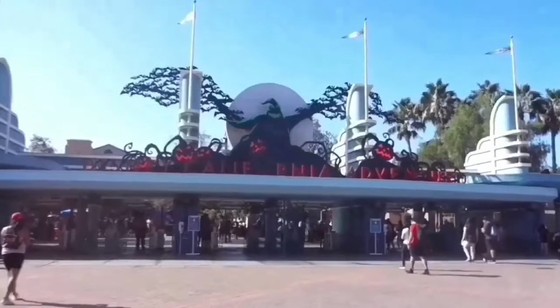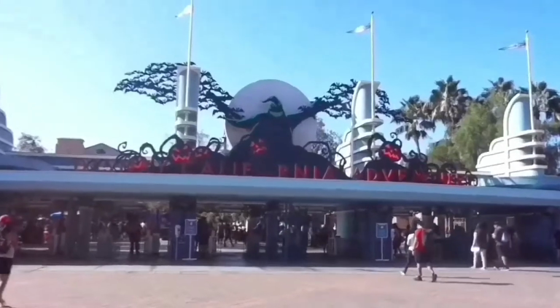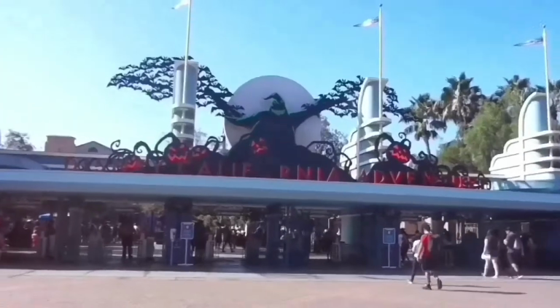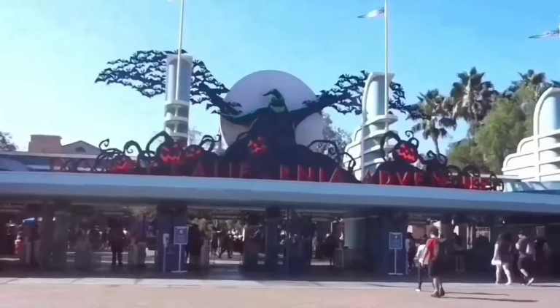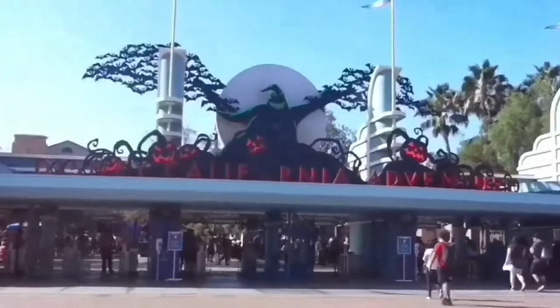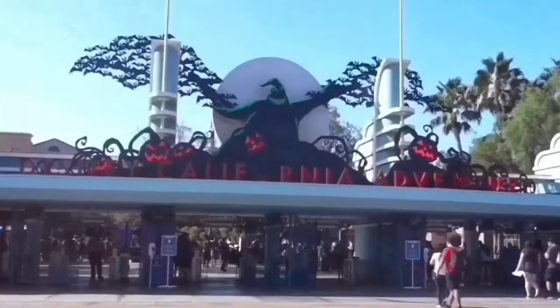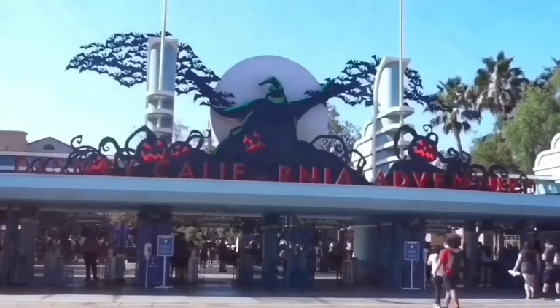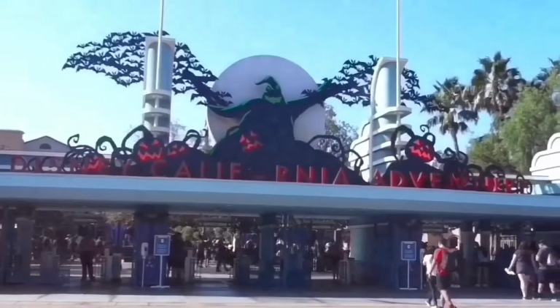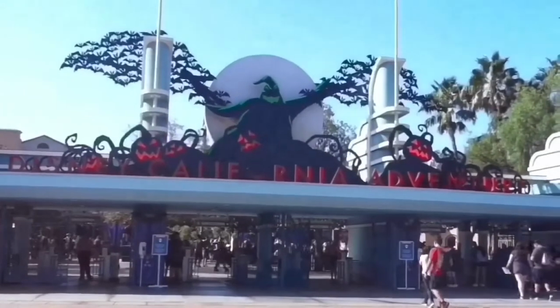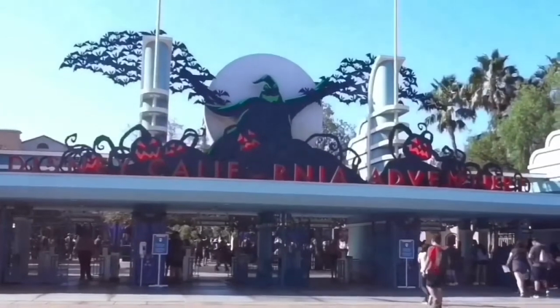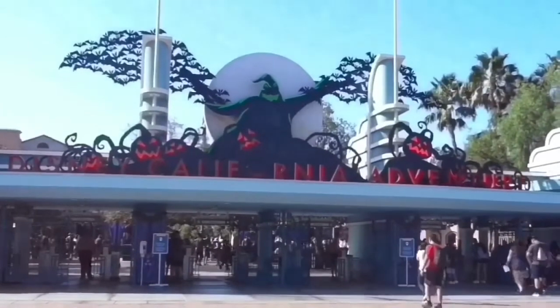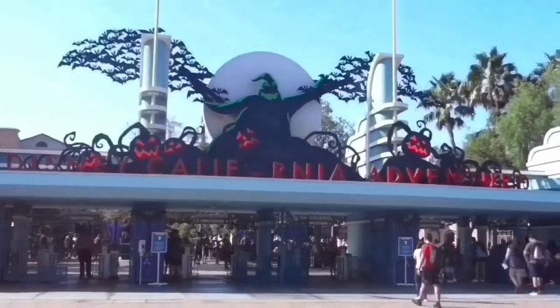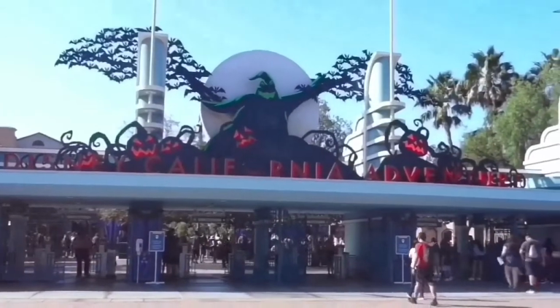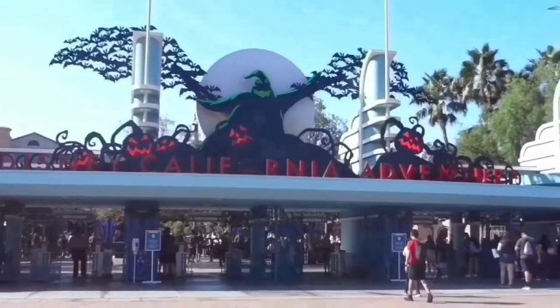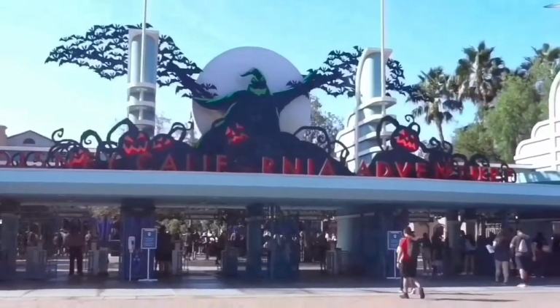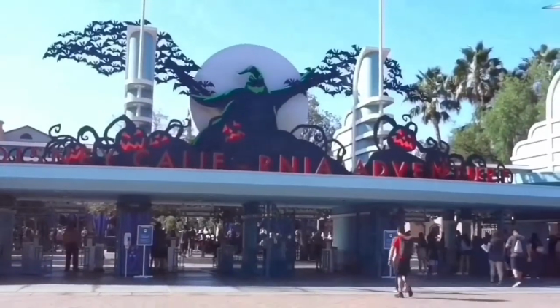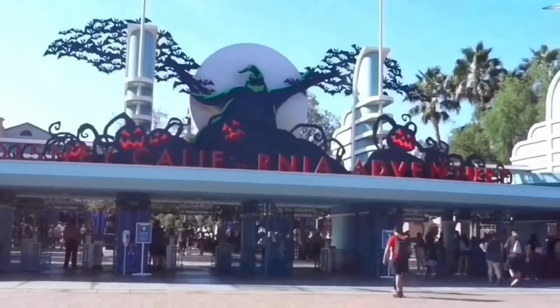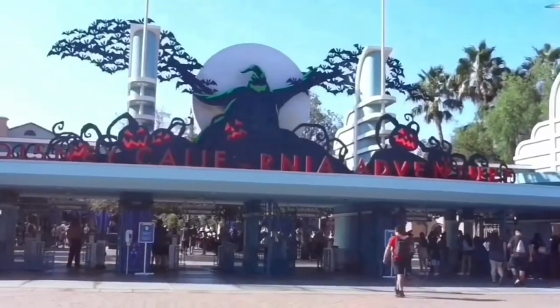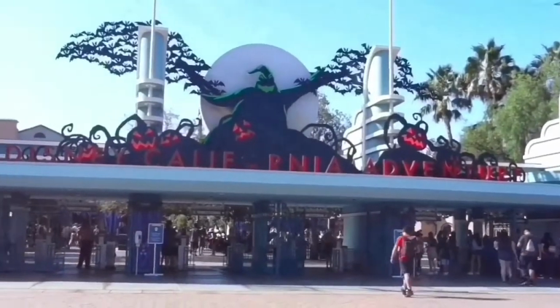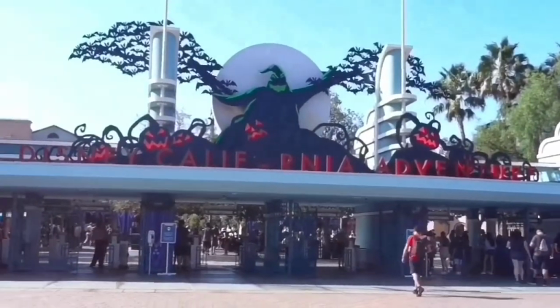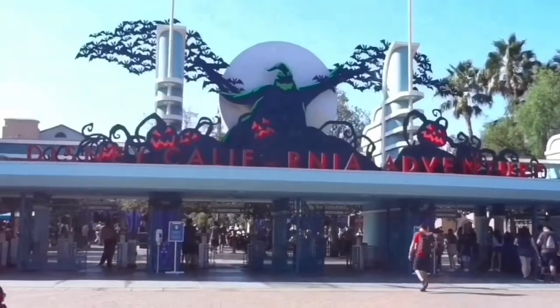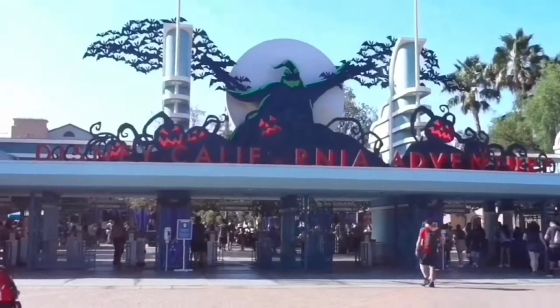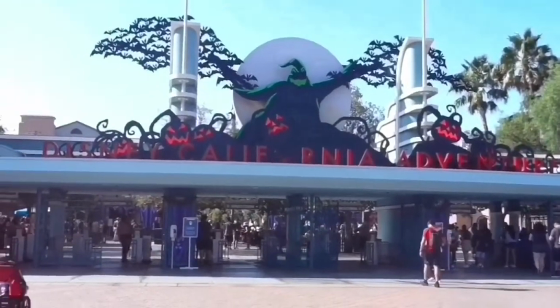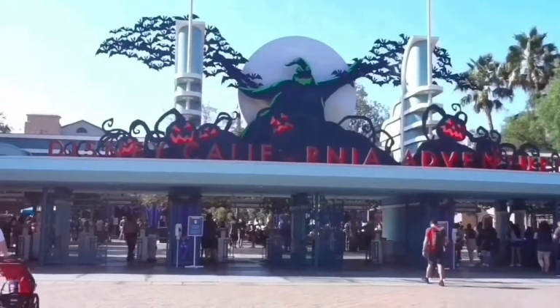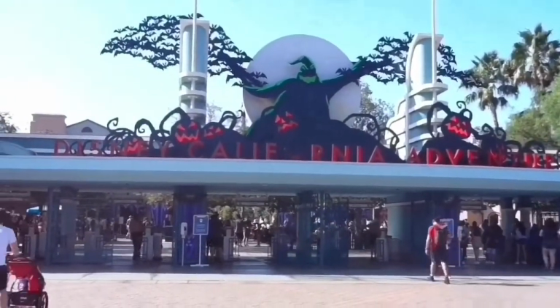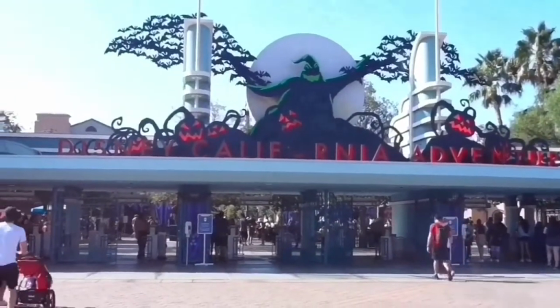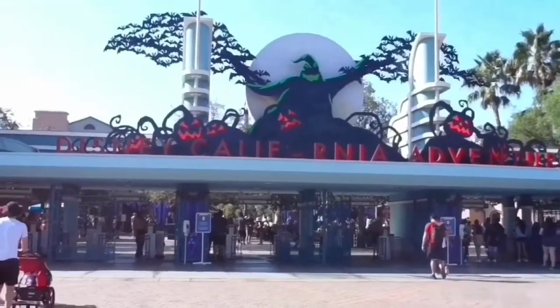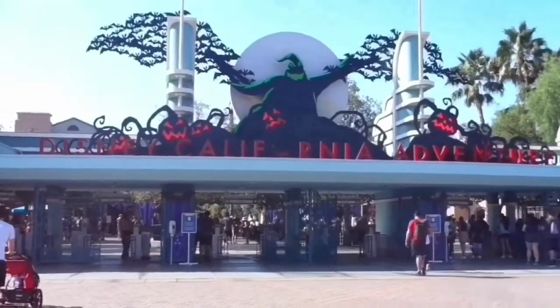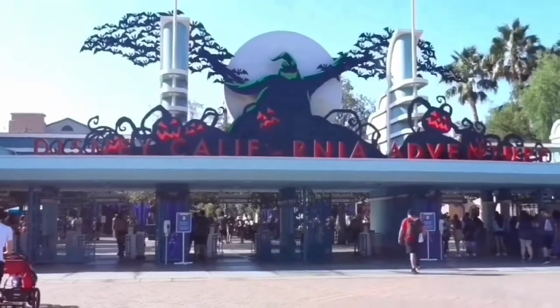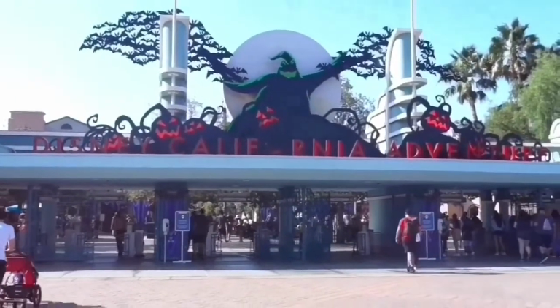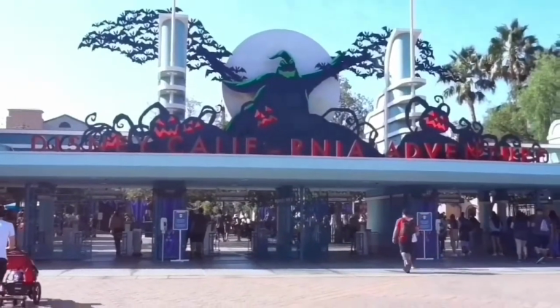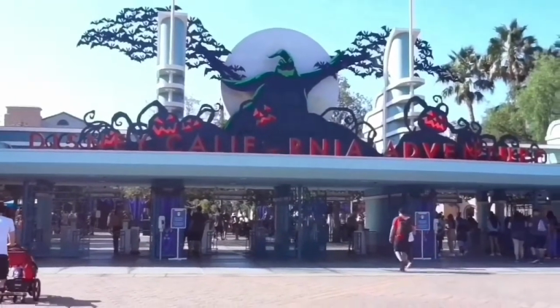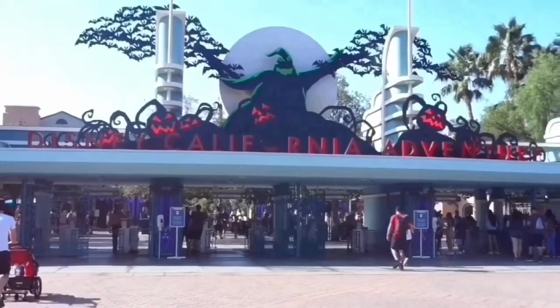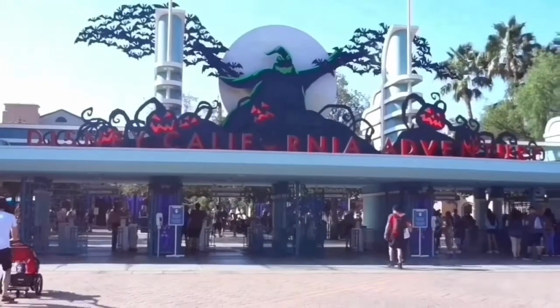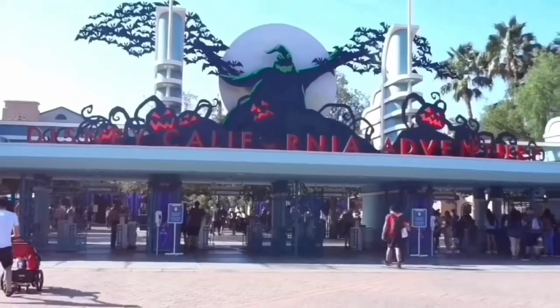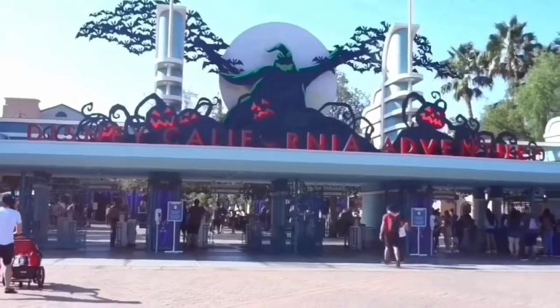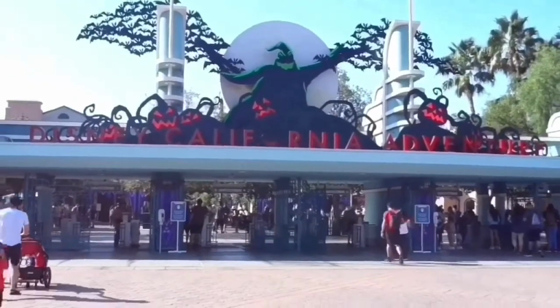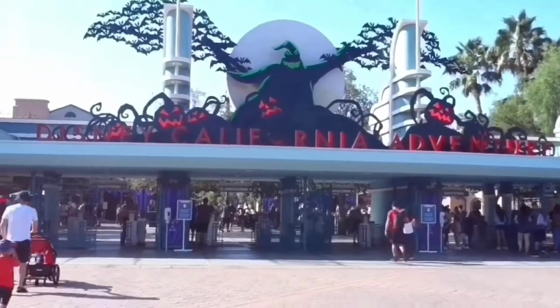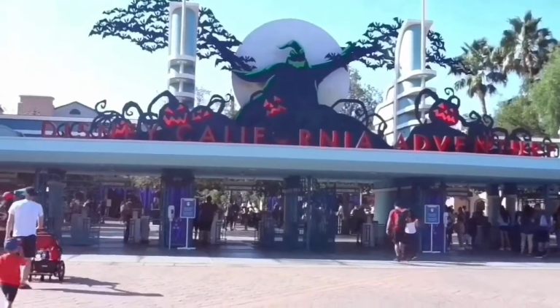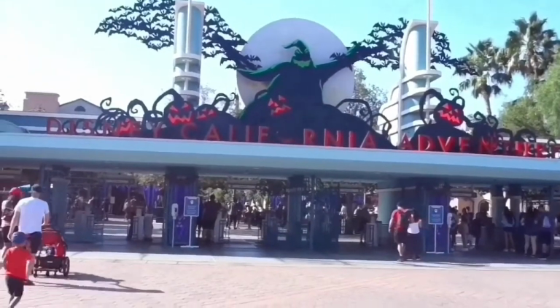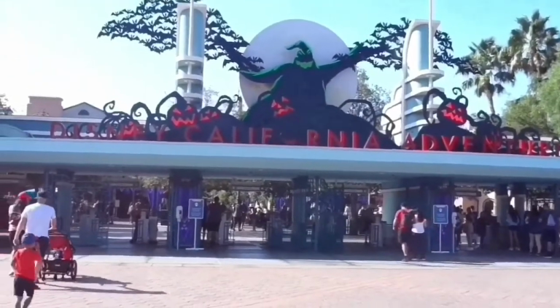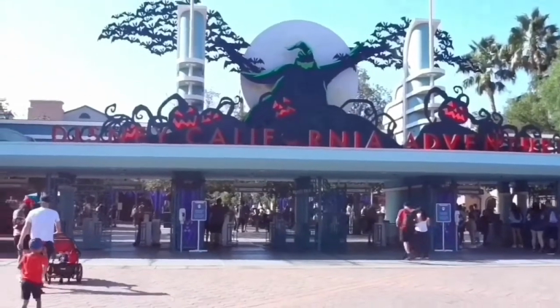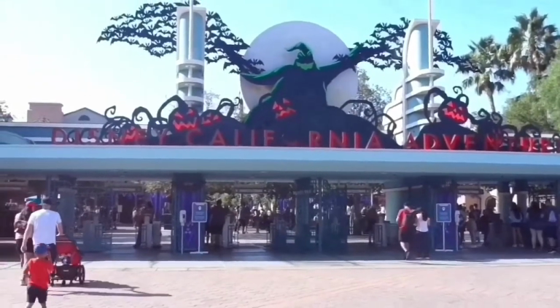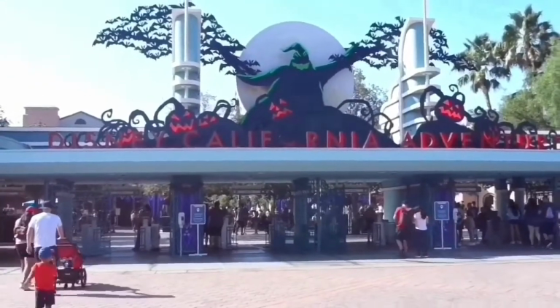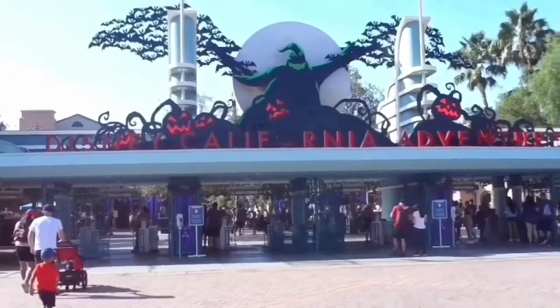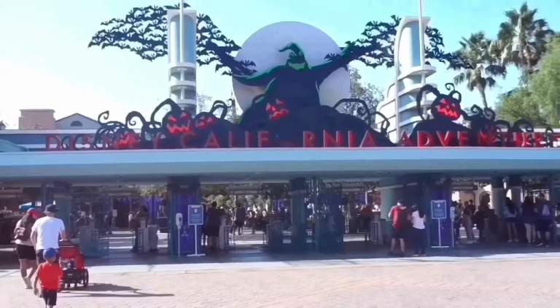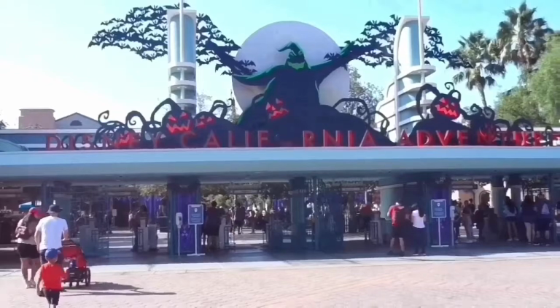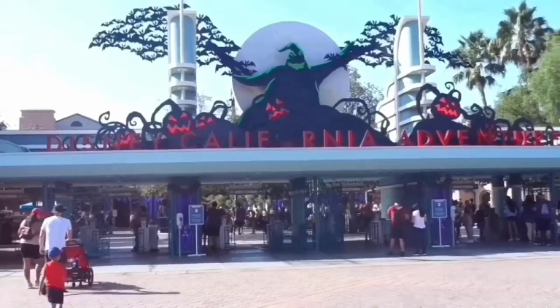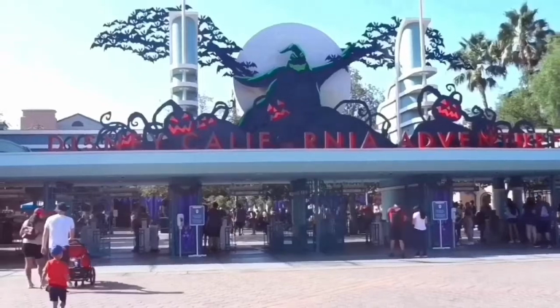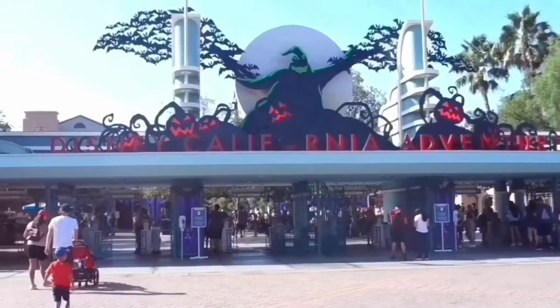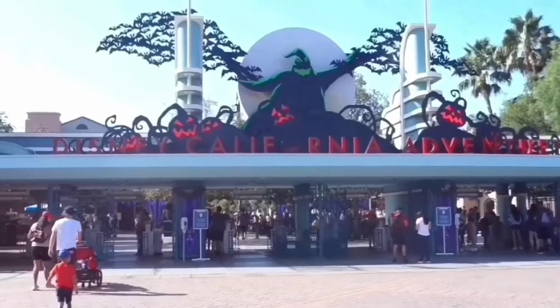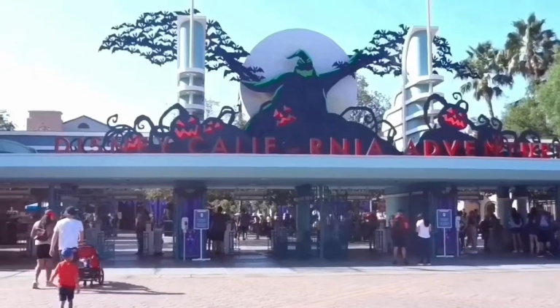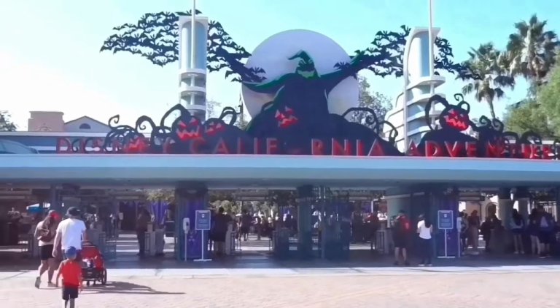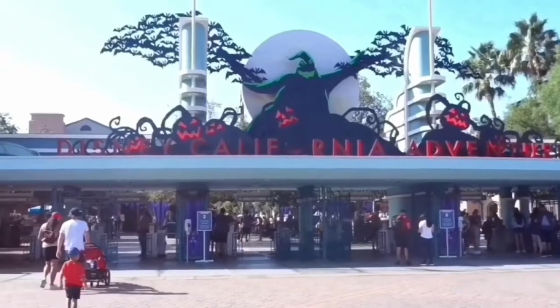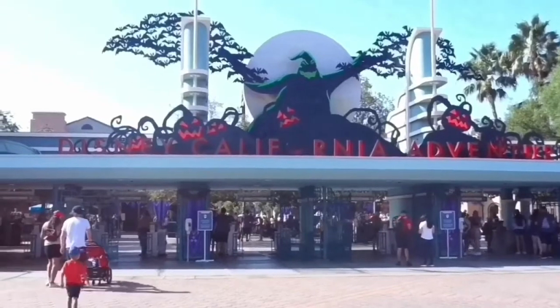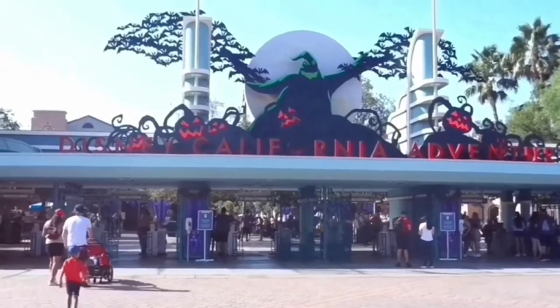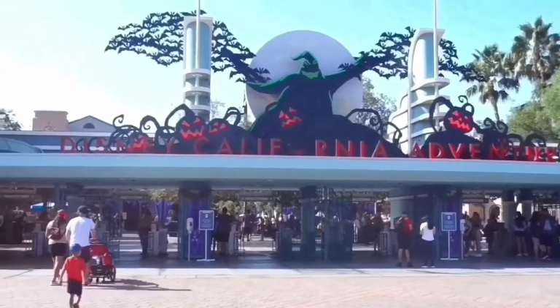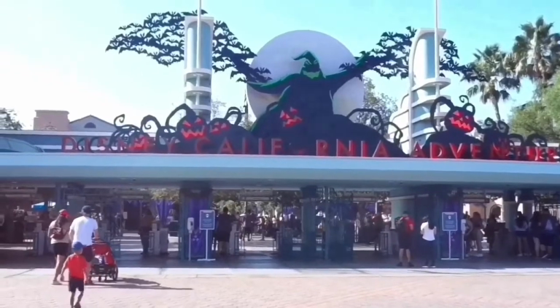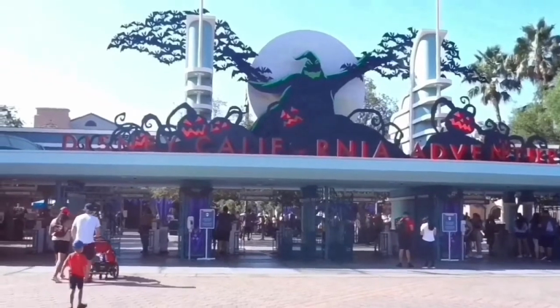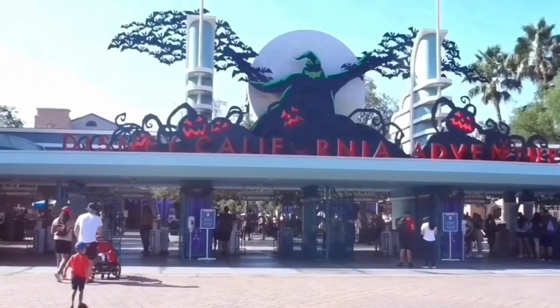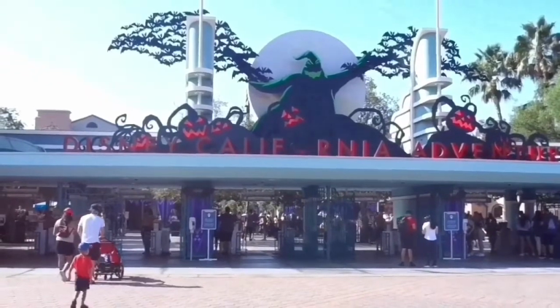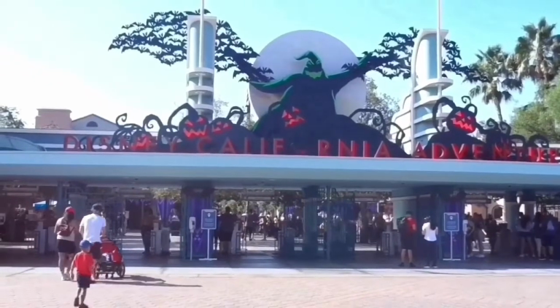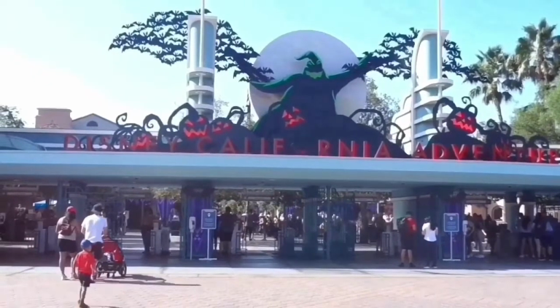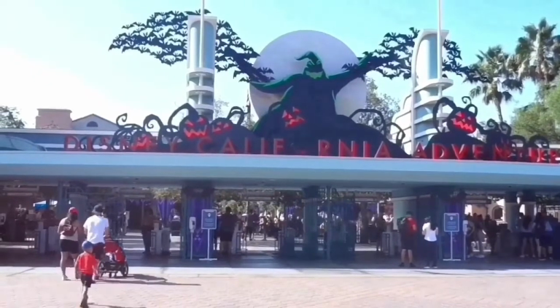Hey you guys, welcome back to our channel! We're here at Disneyland's California Adventures to check out the Avengers Campus. Let's check it out!